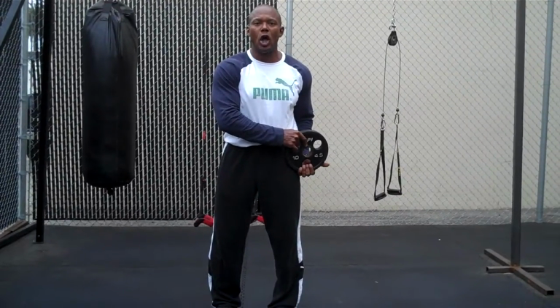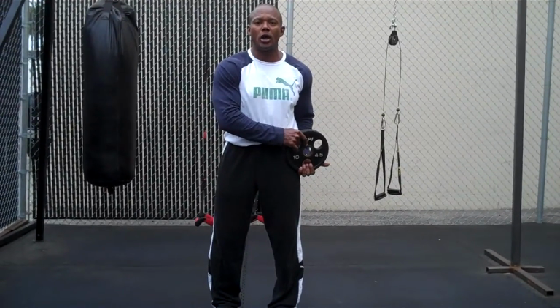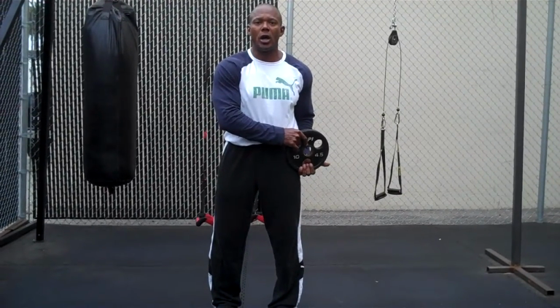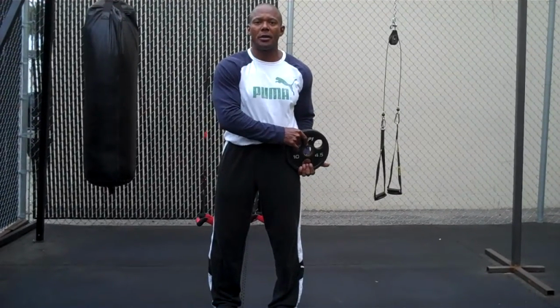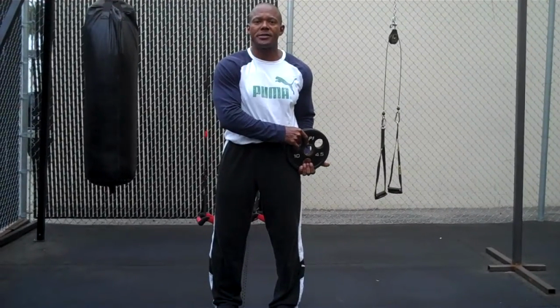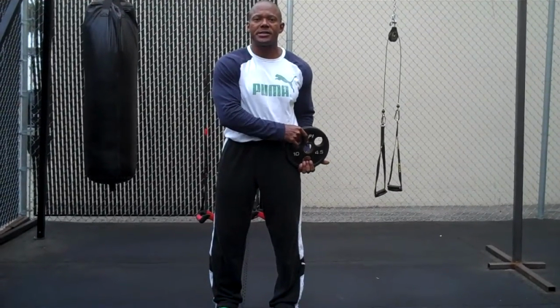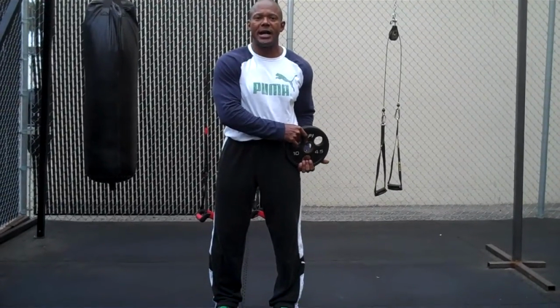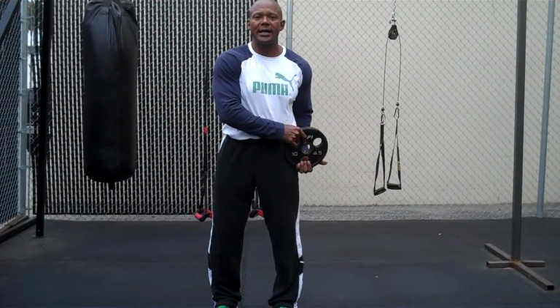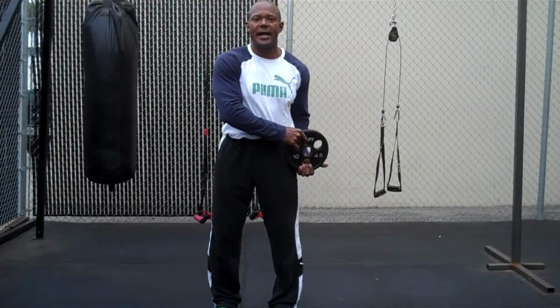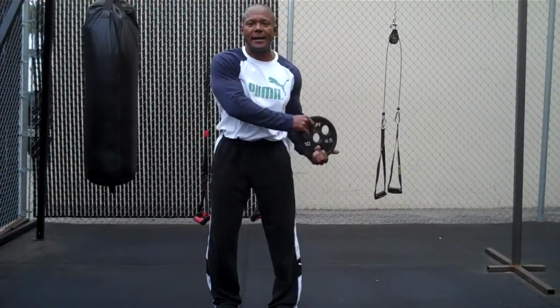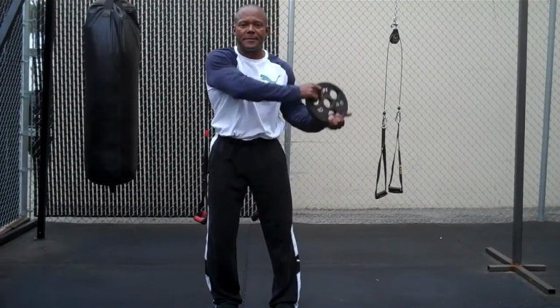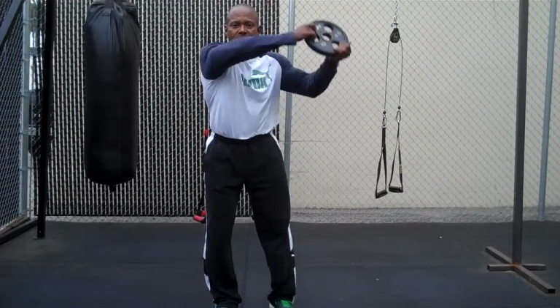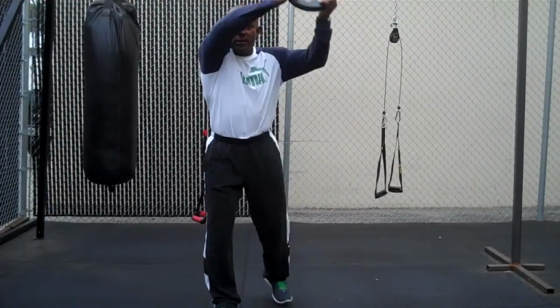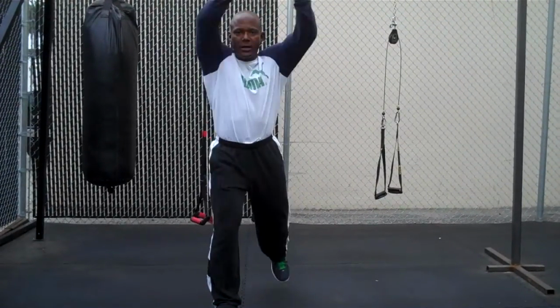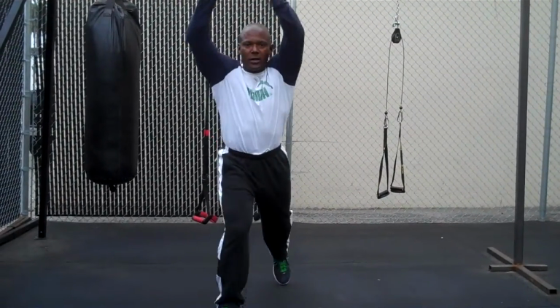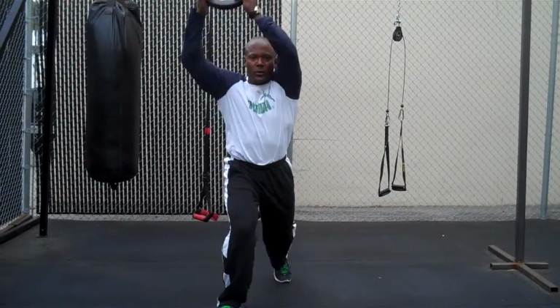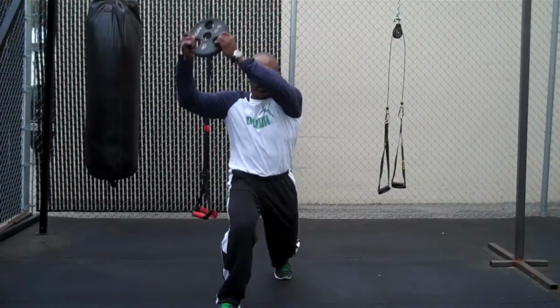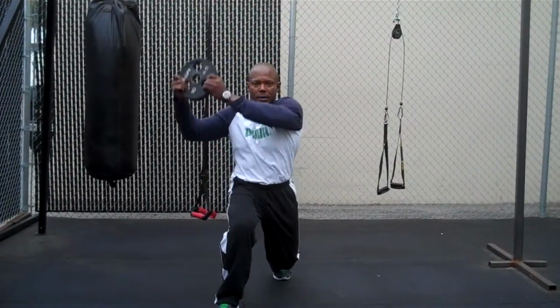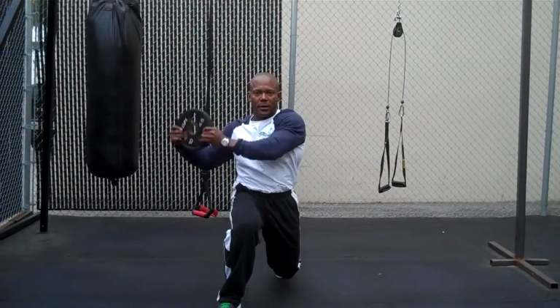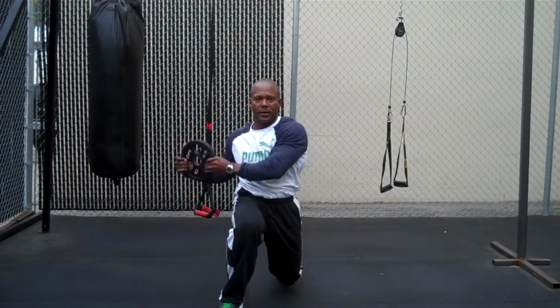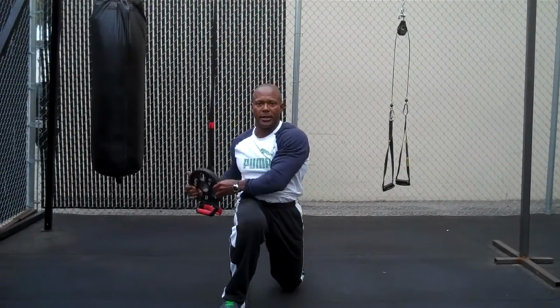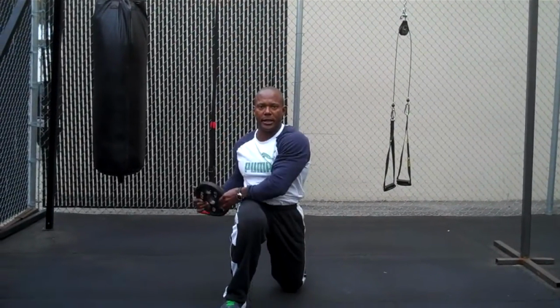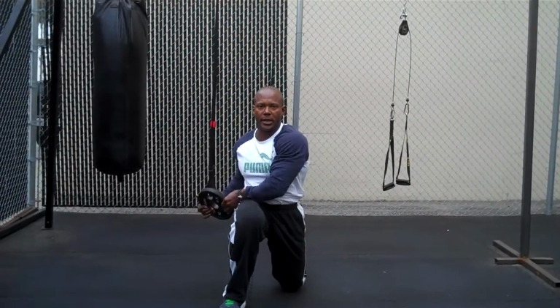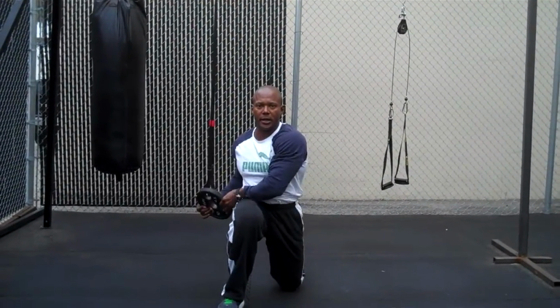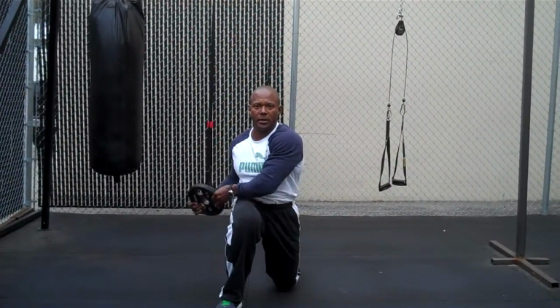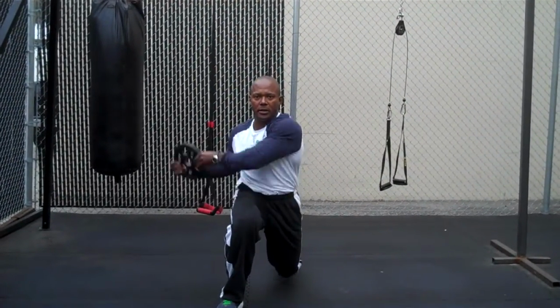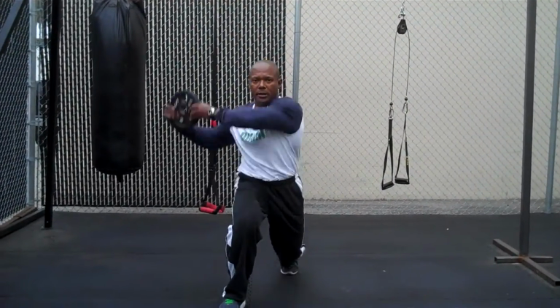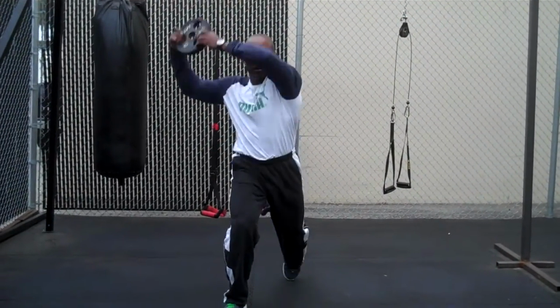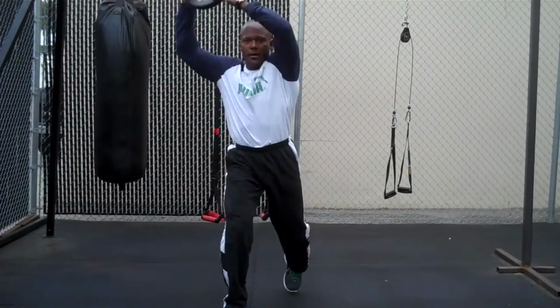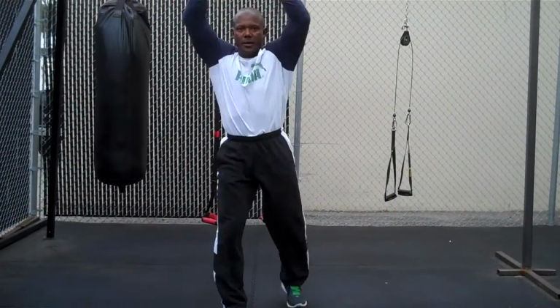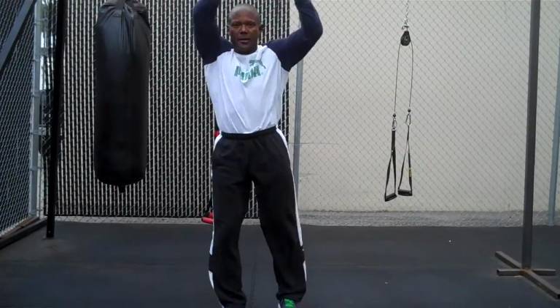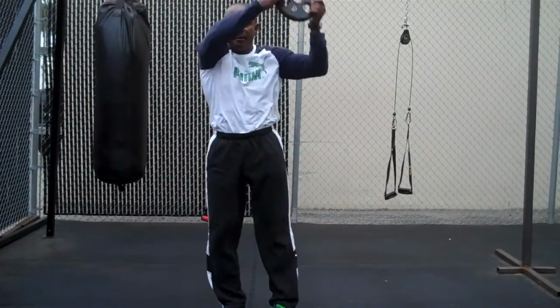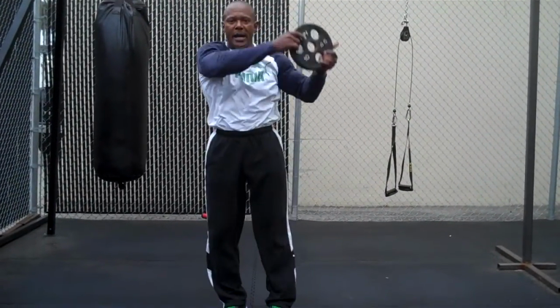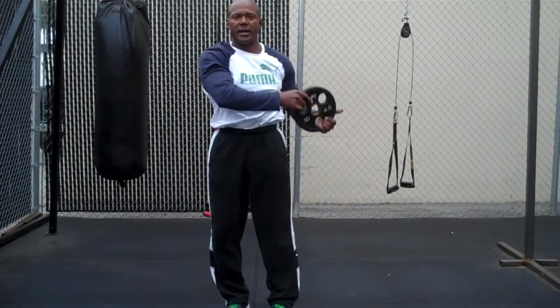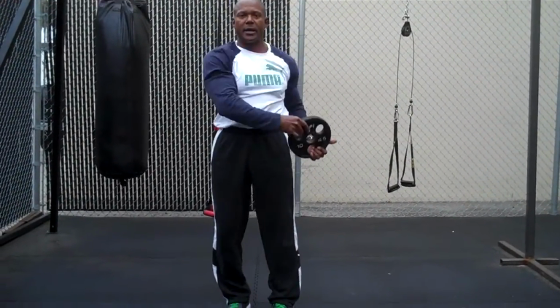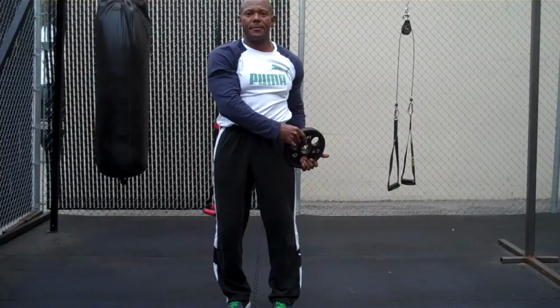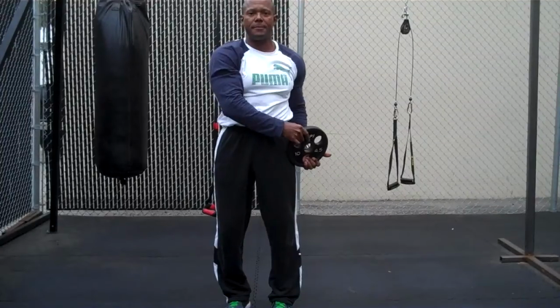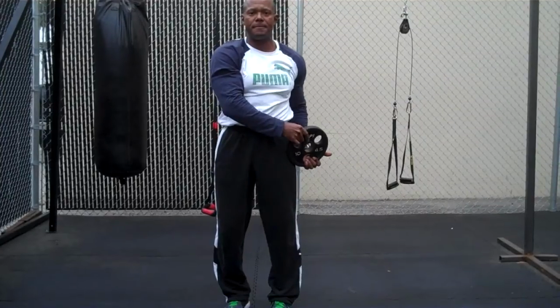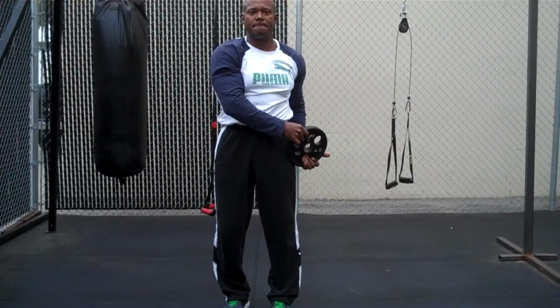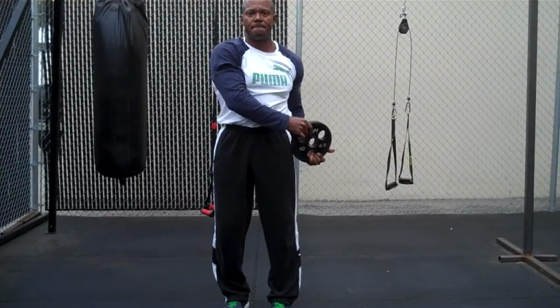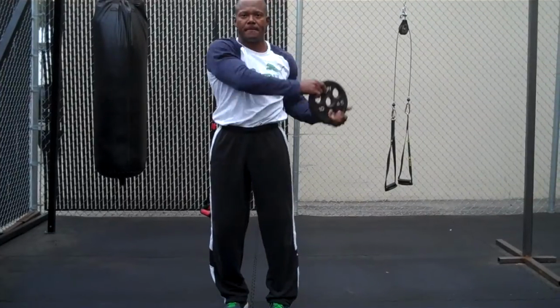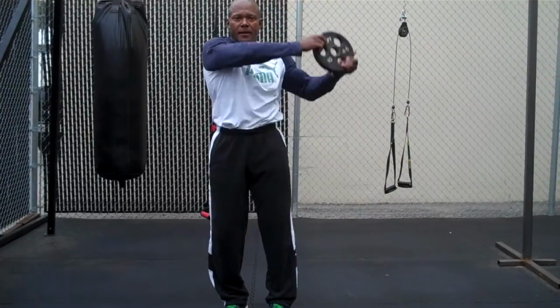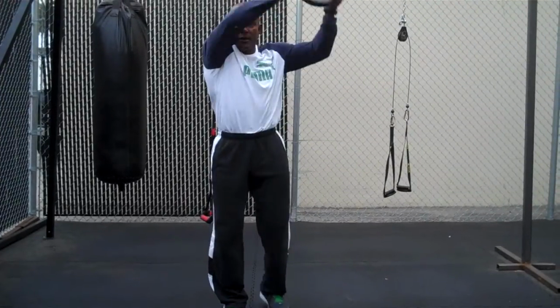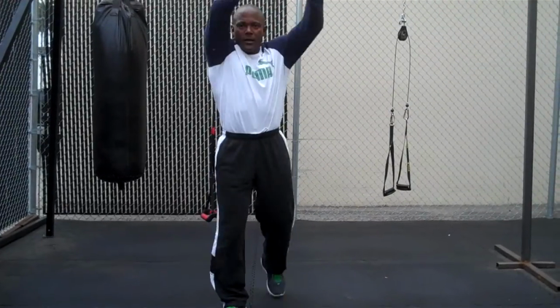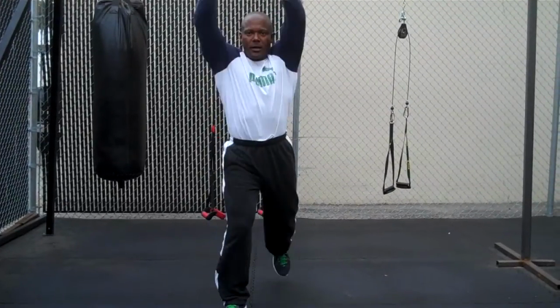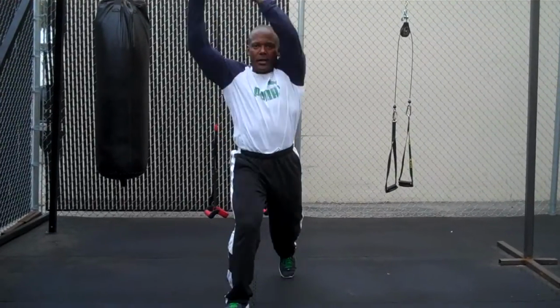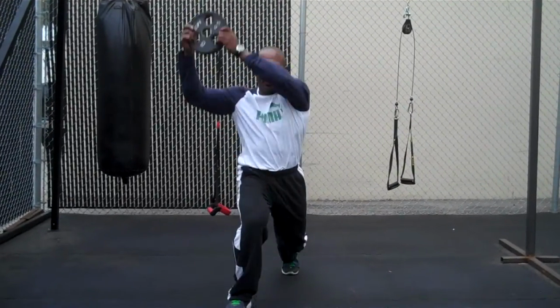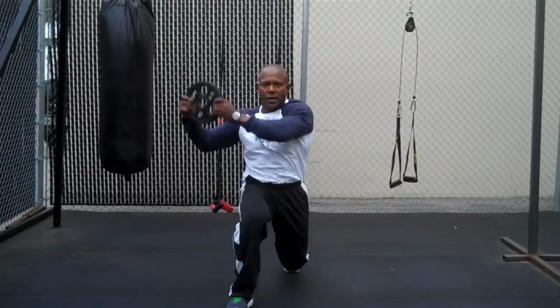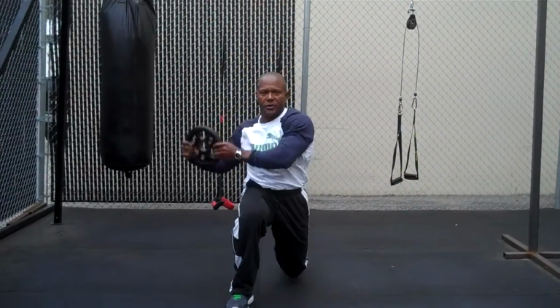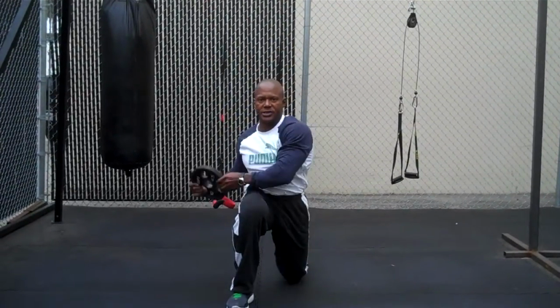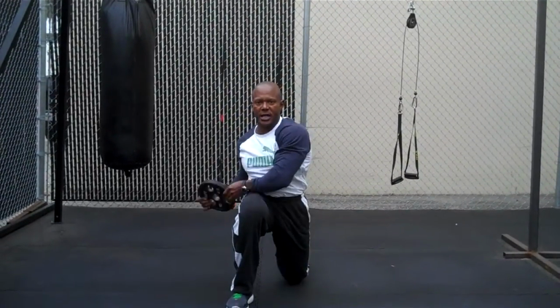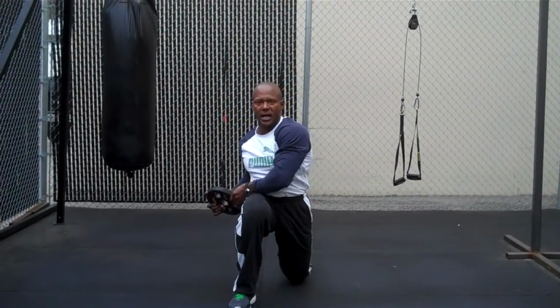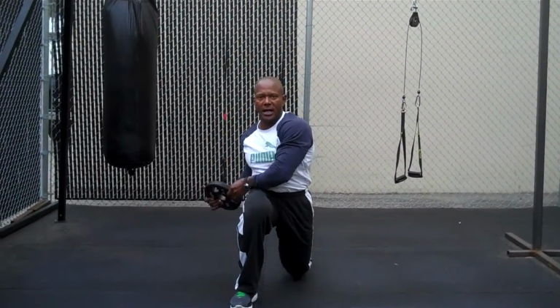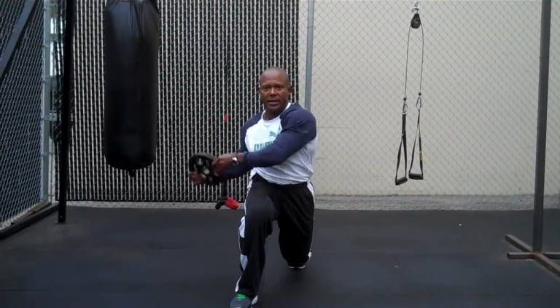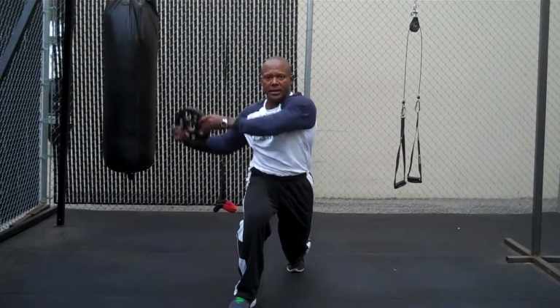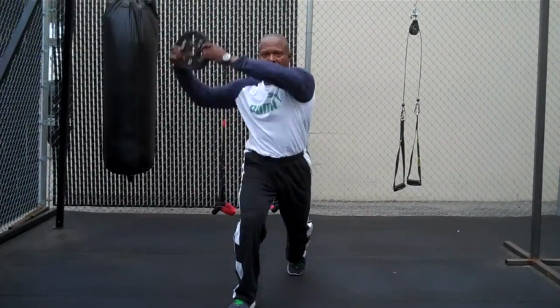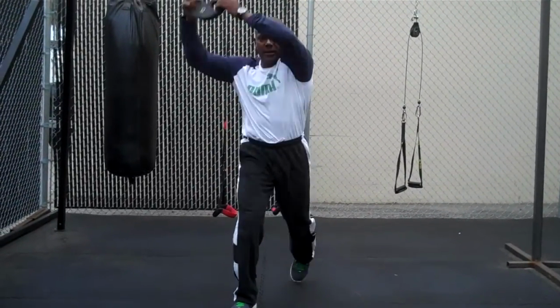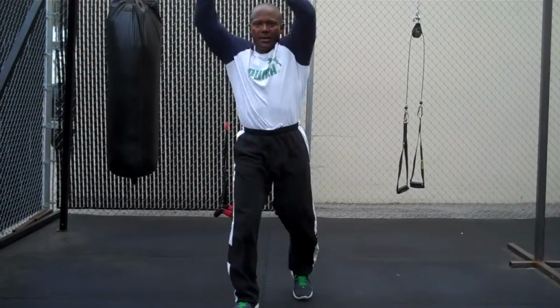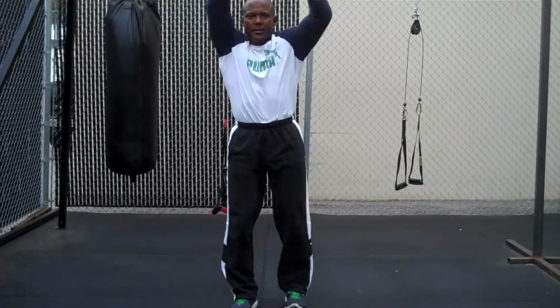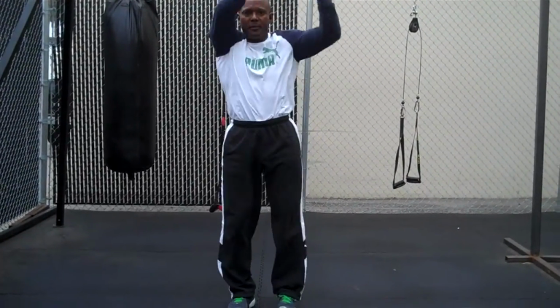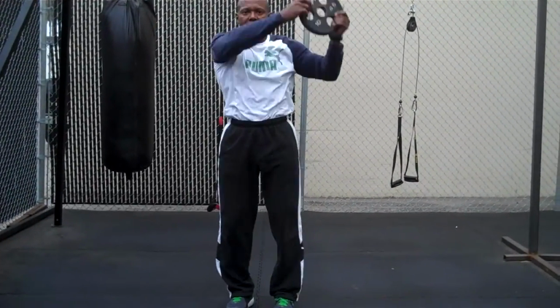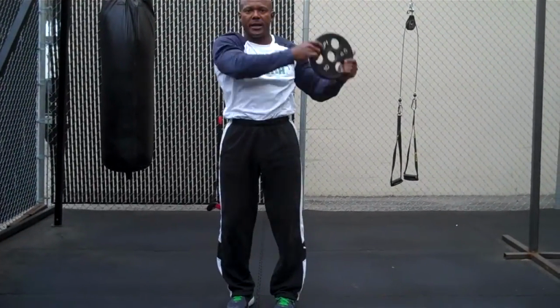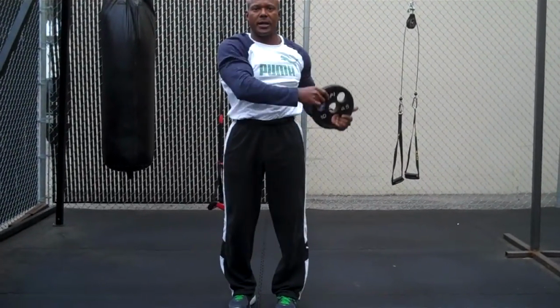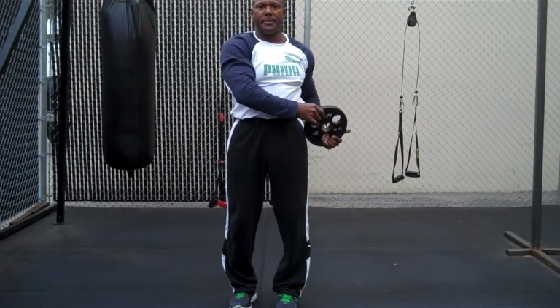Long arms, tight abs, here, back up, other side, back up.